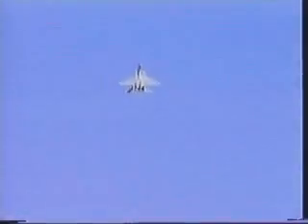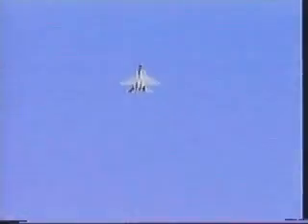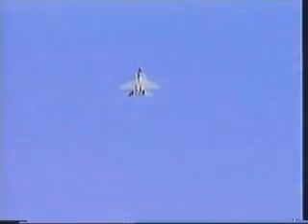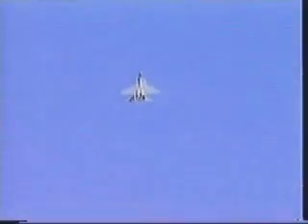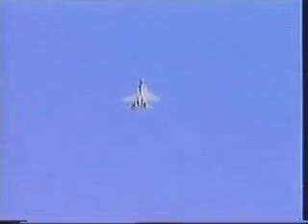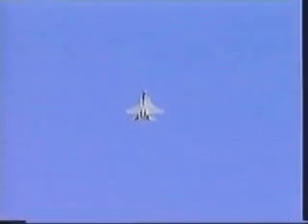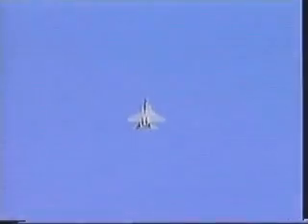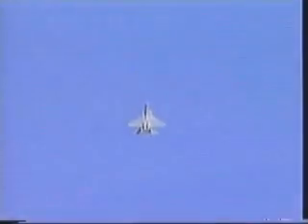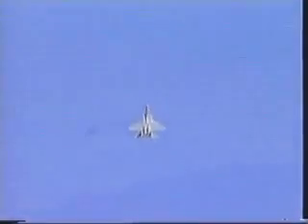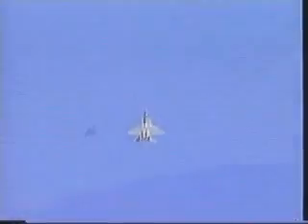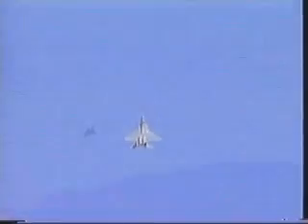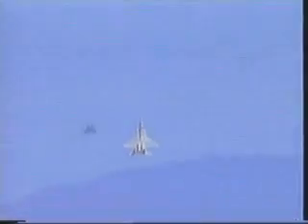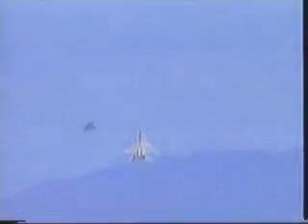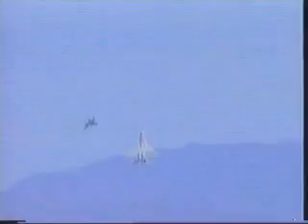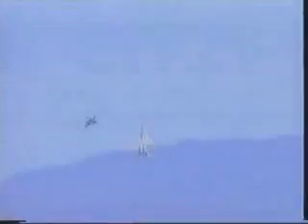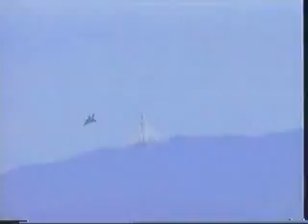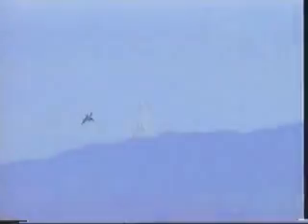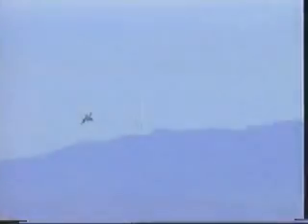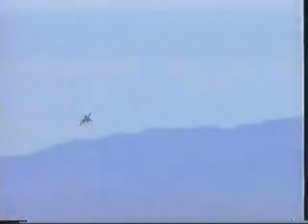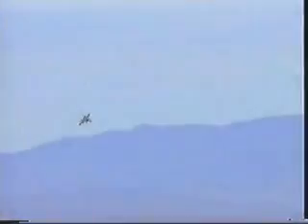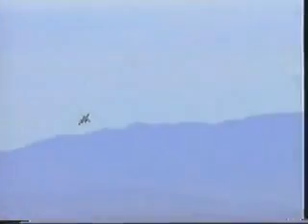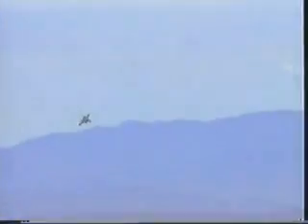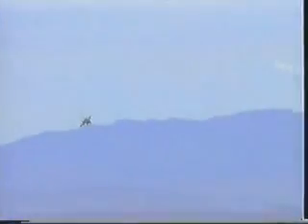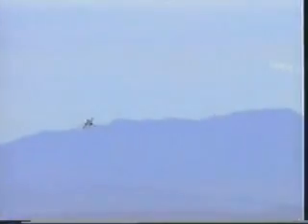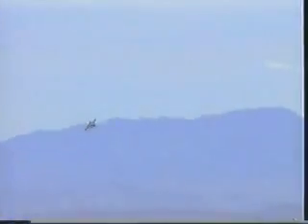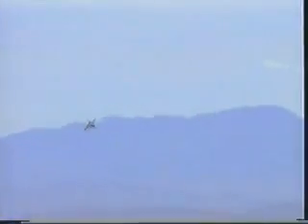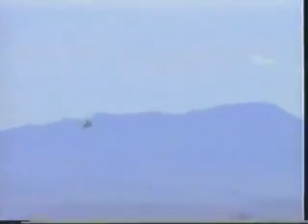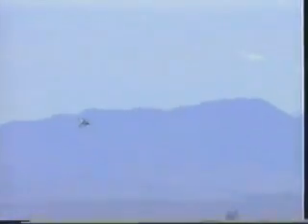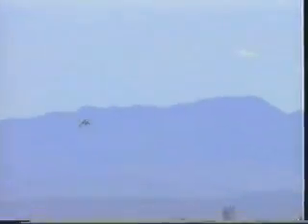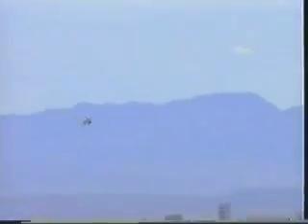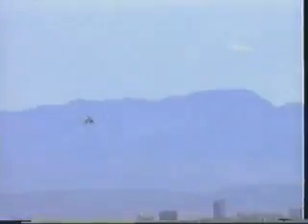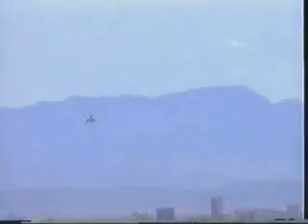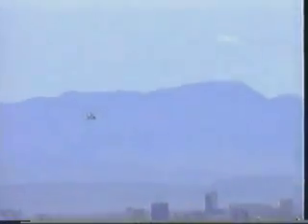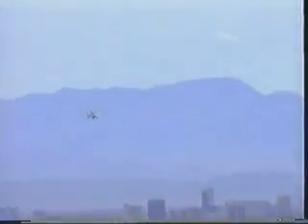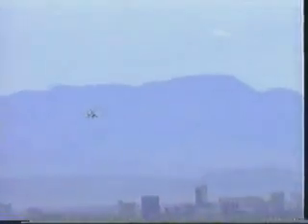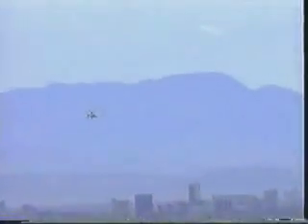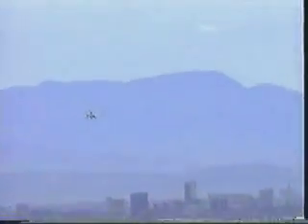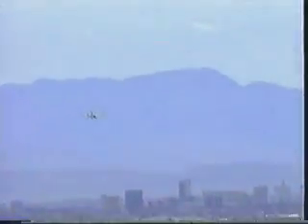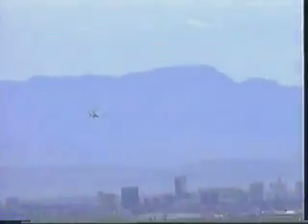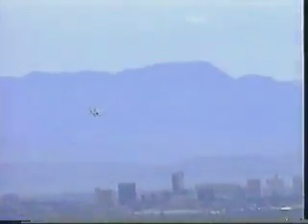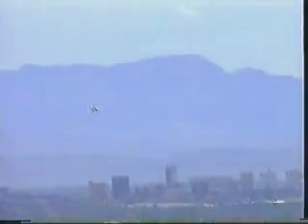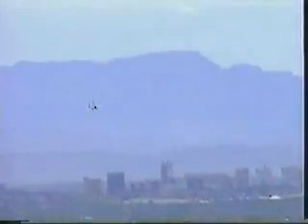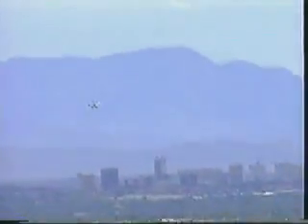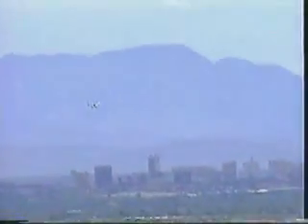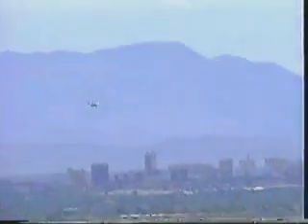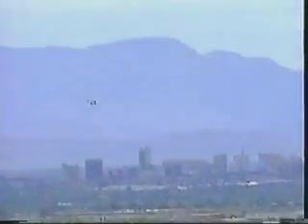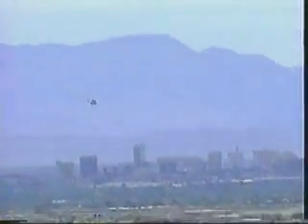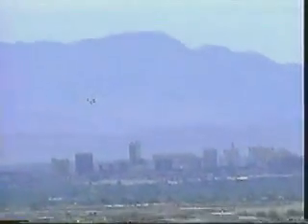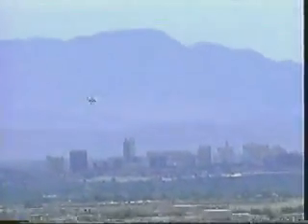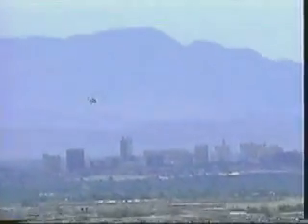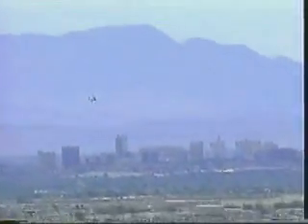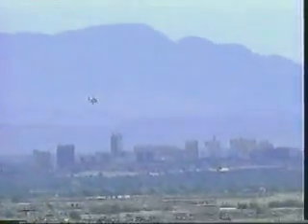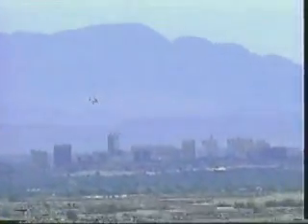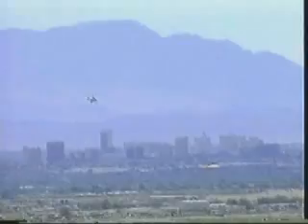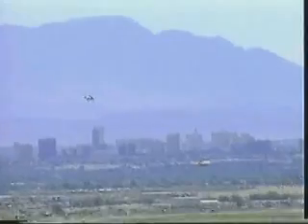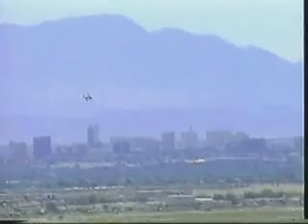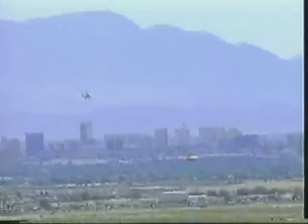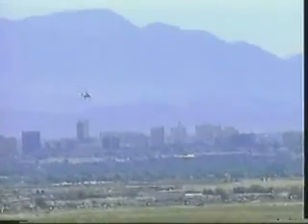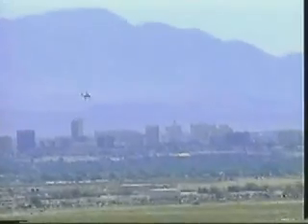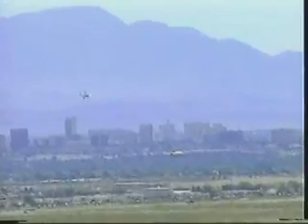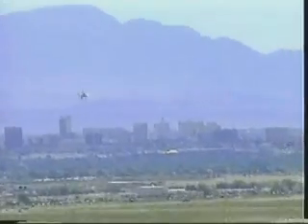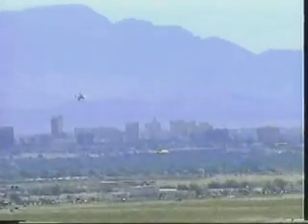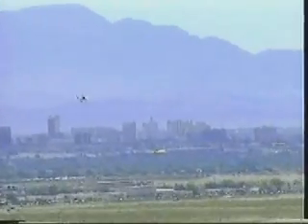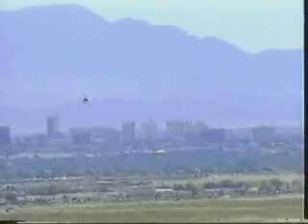The F-15 has a service ceiling of 60,000 feet, almost 12 miles above the Earth.